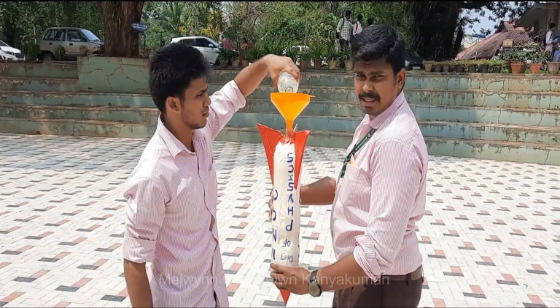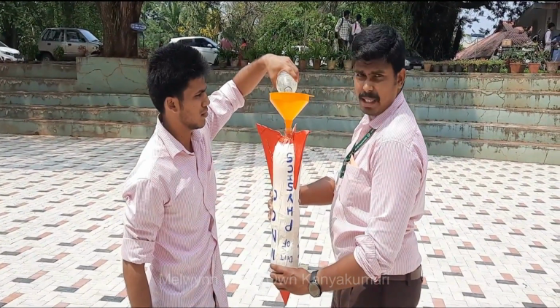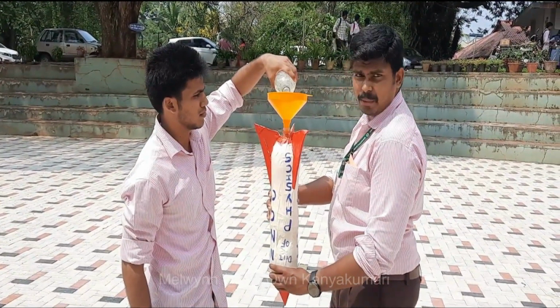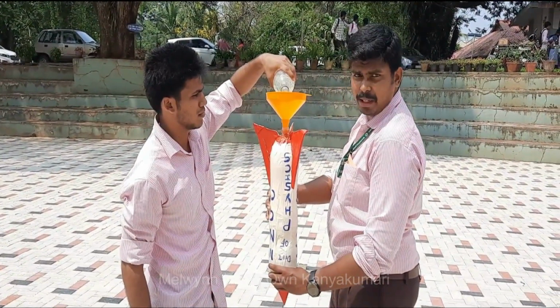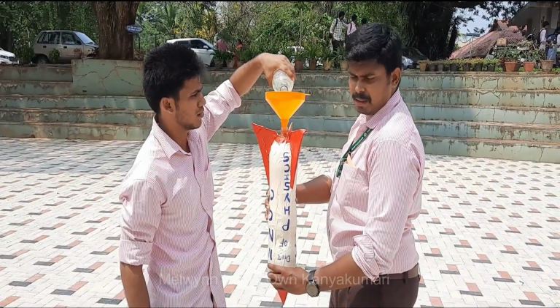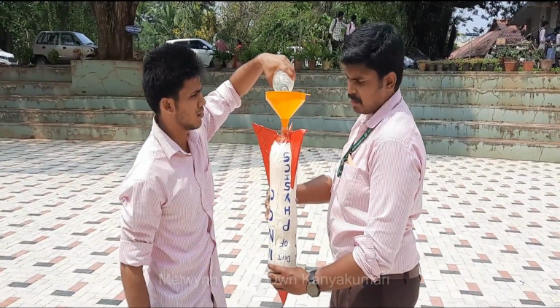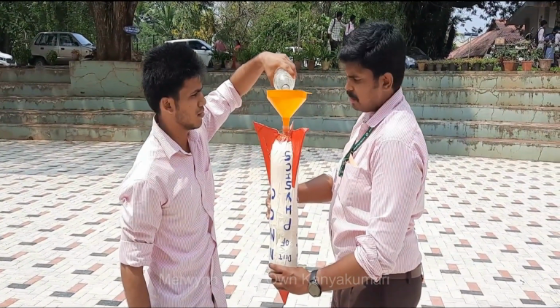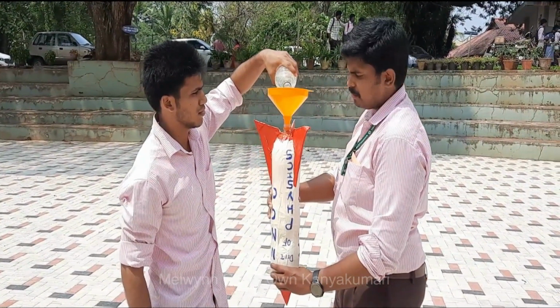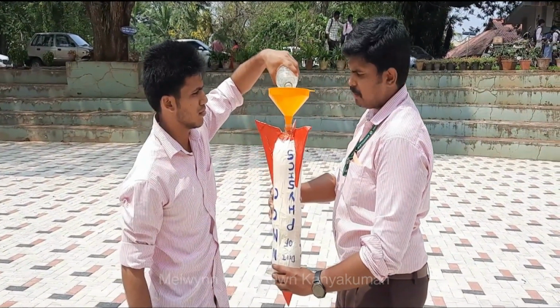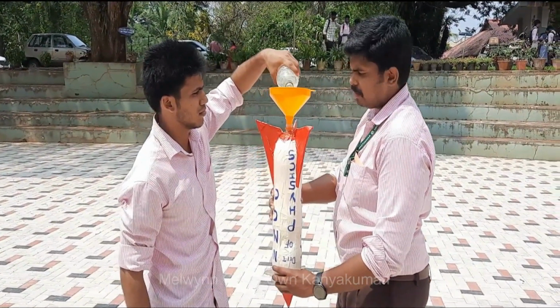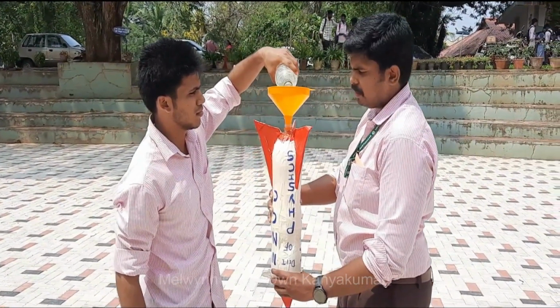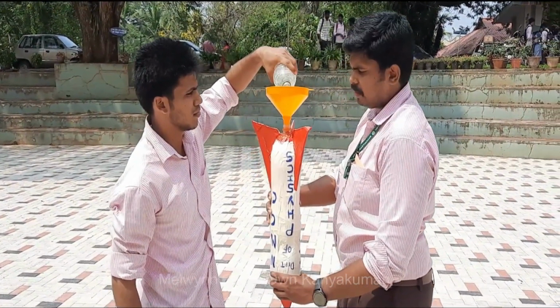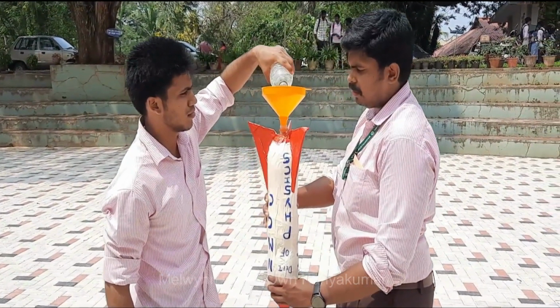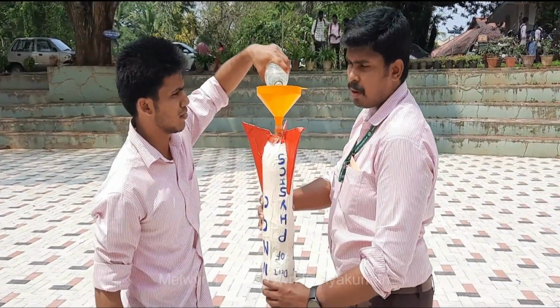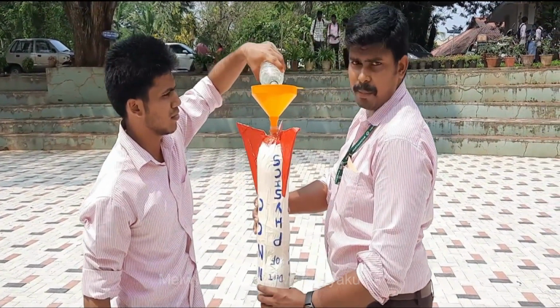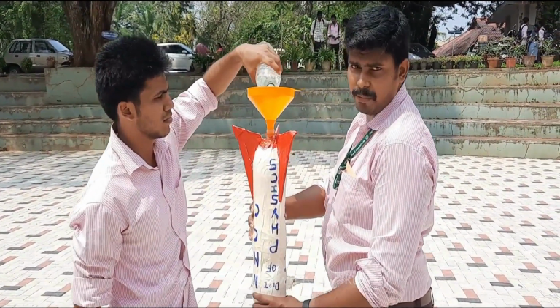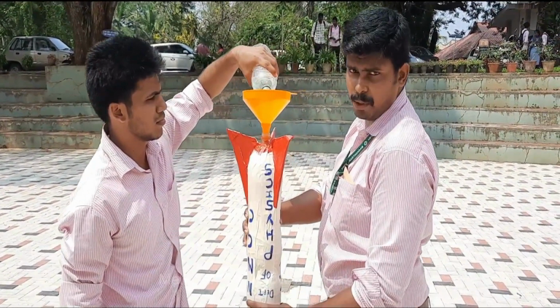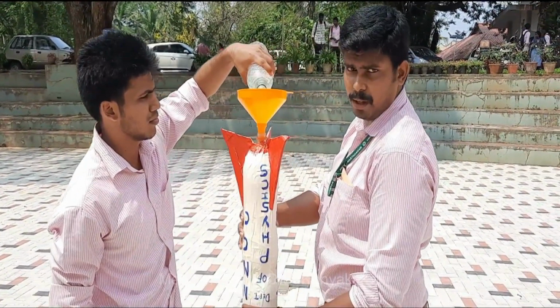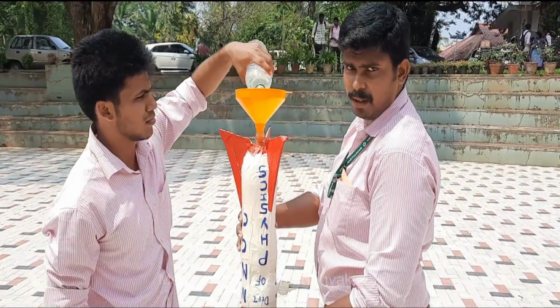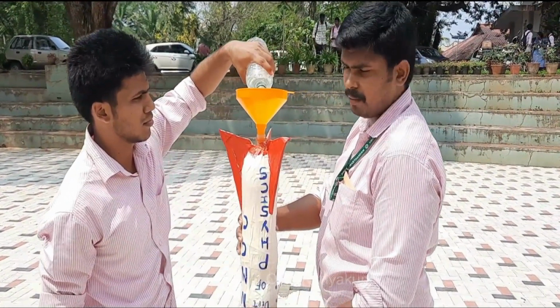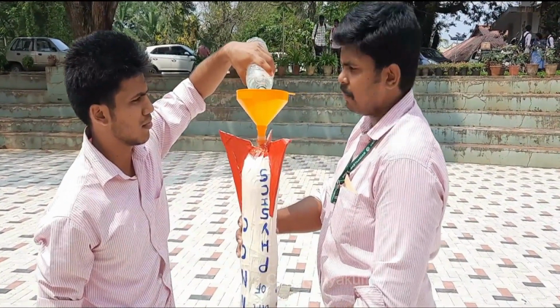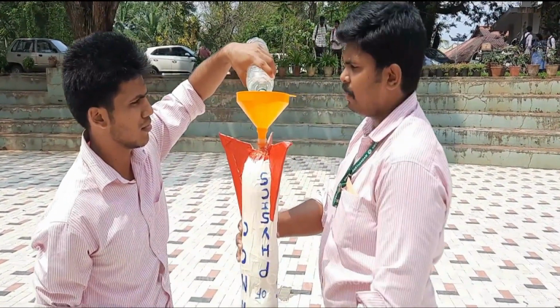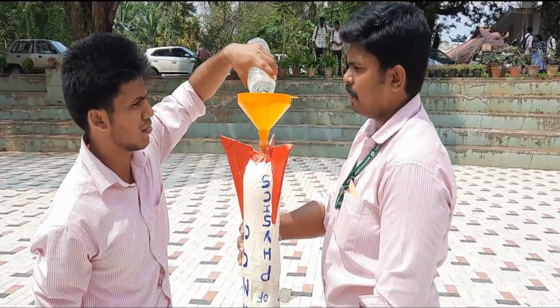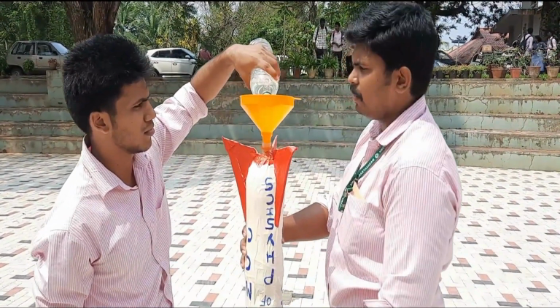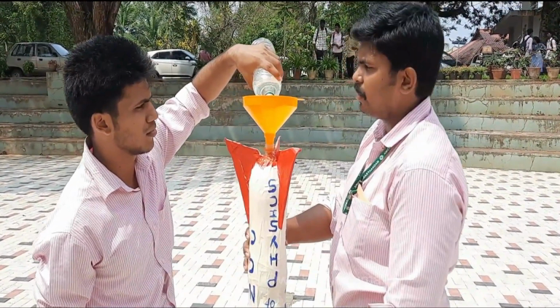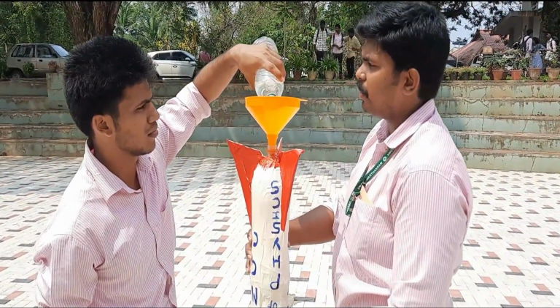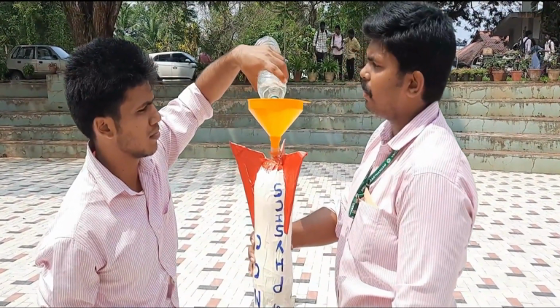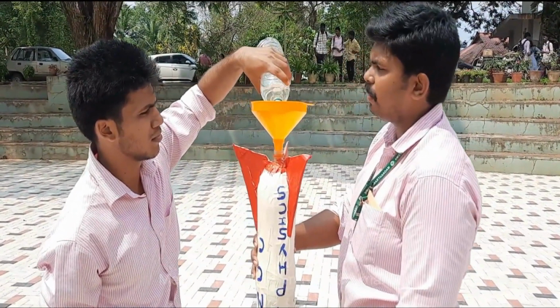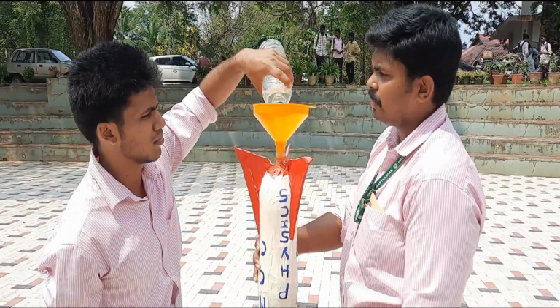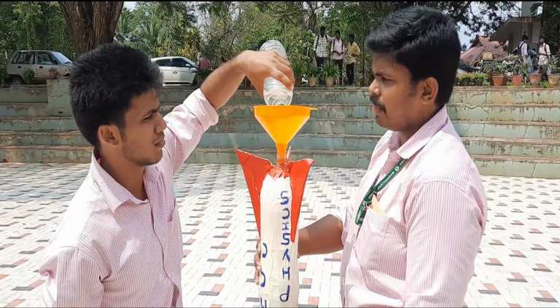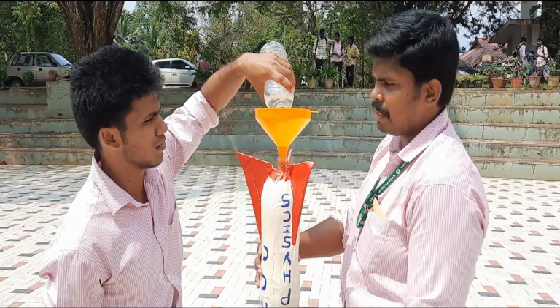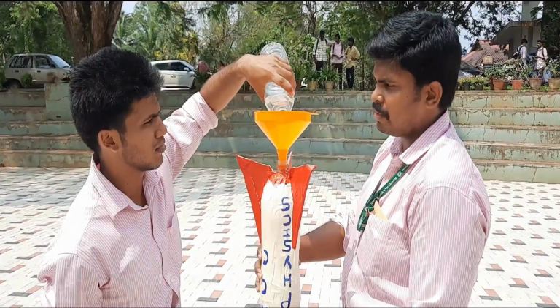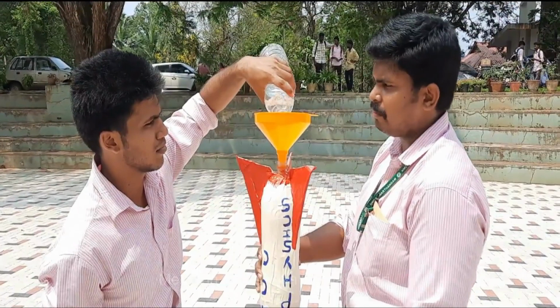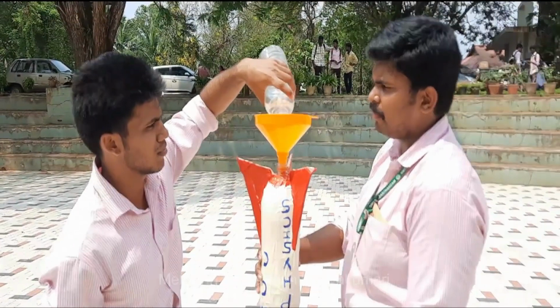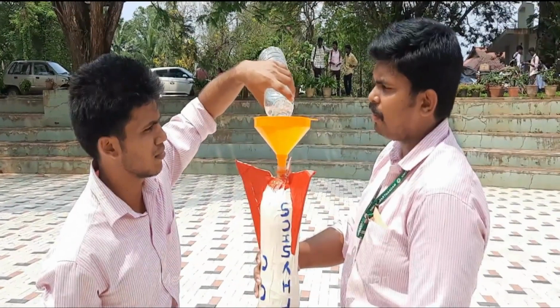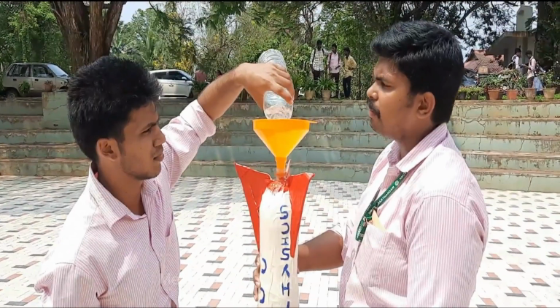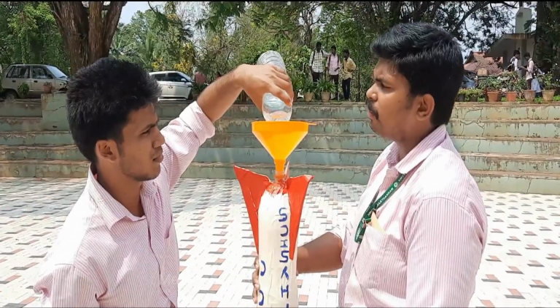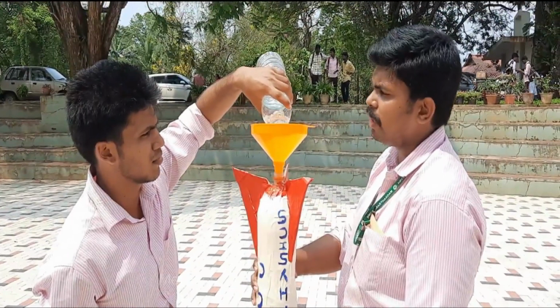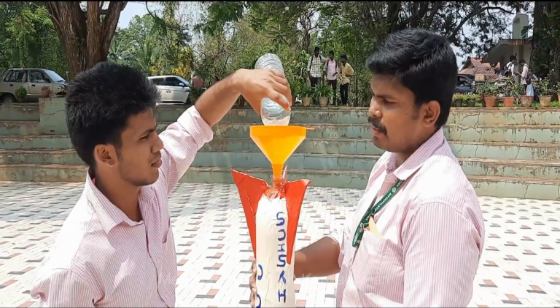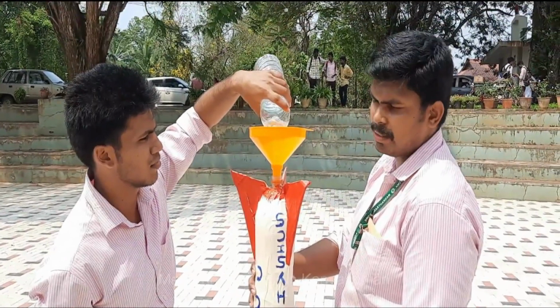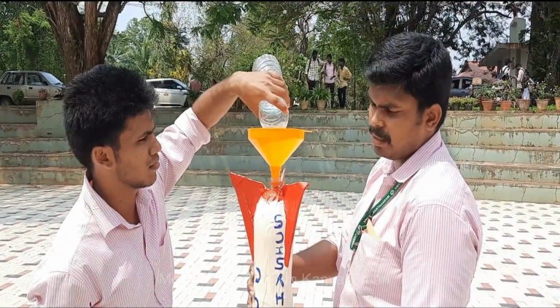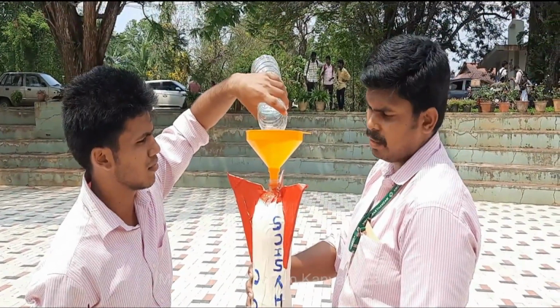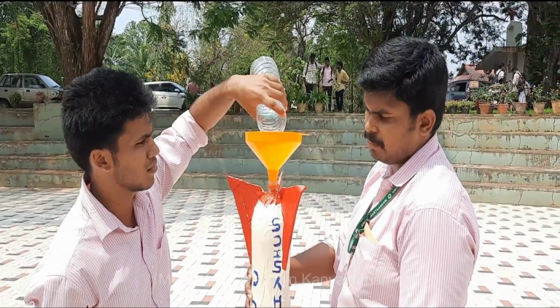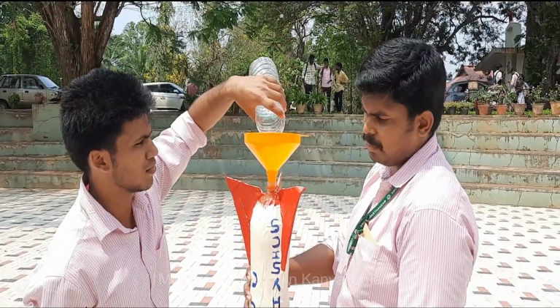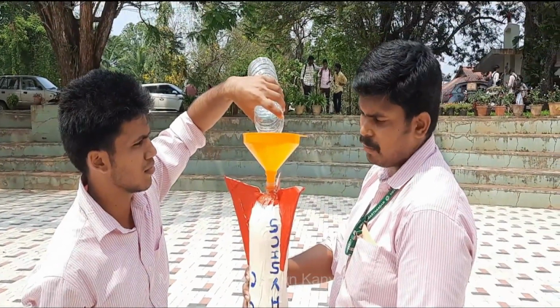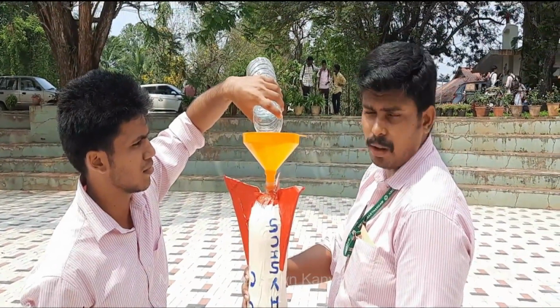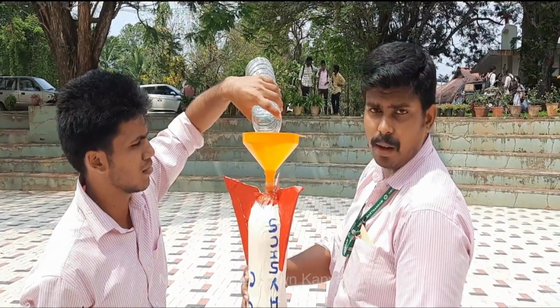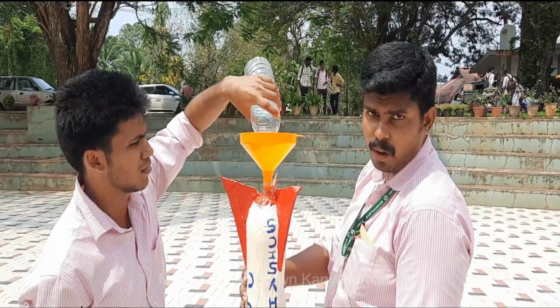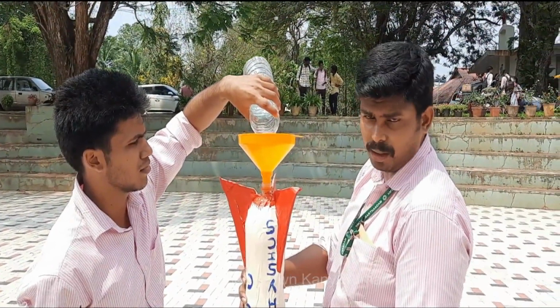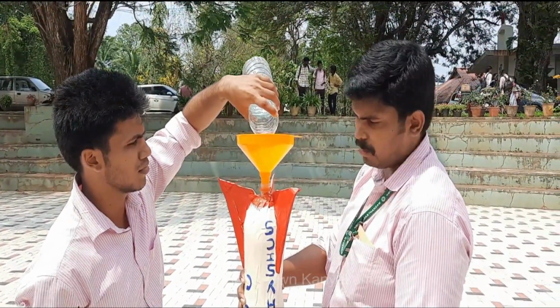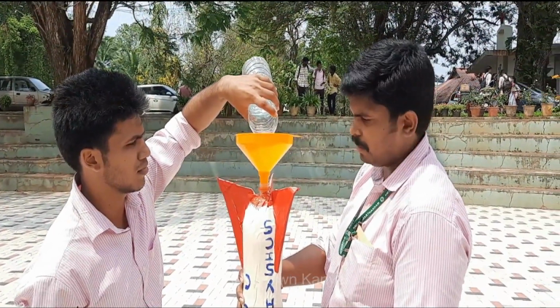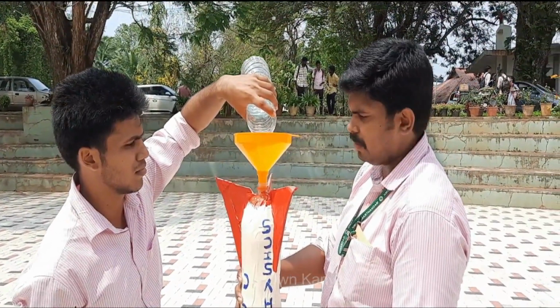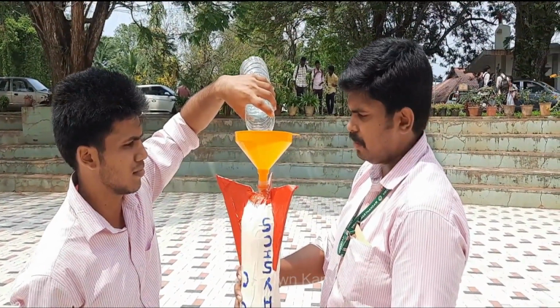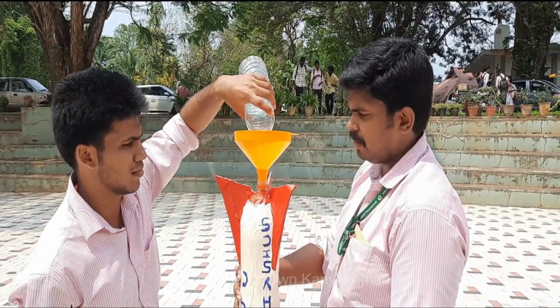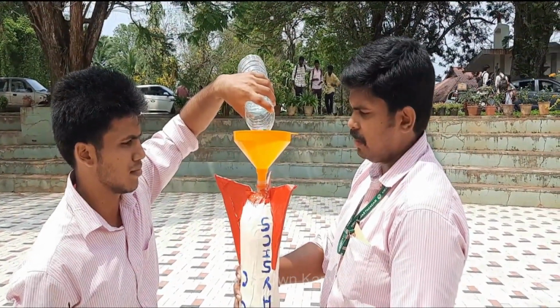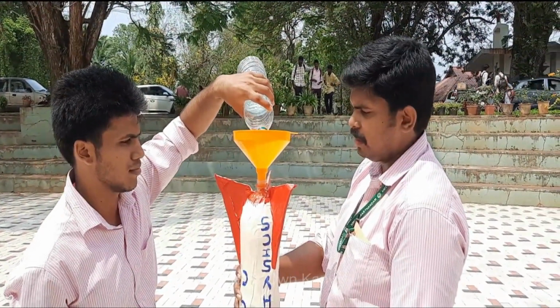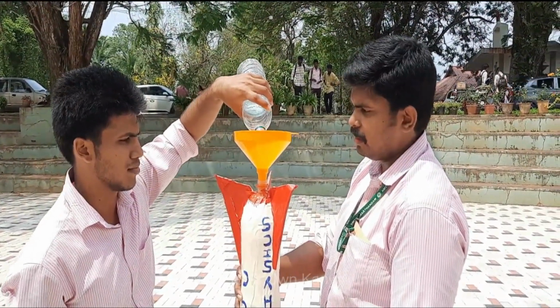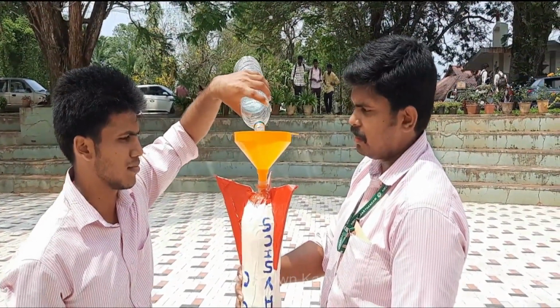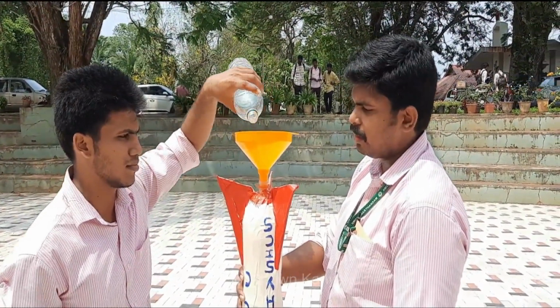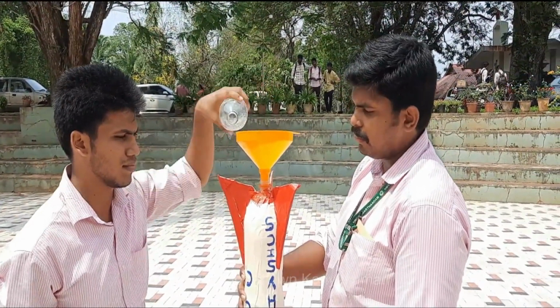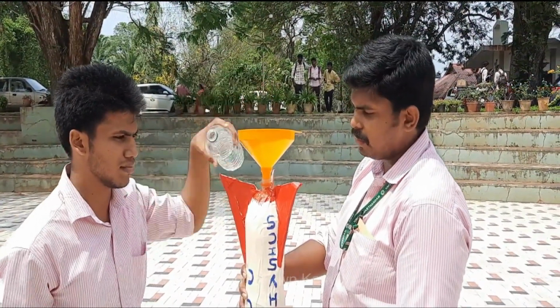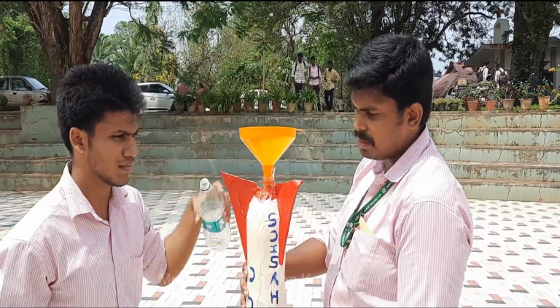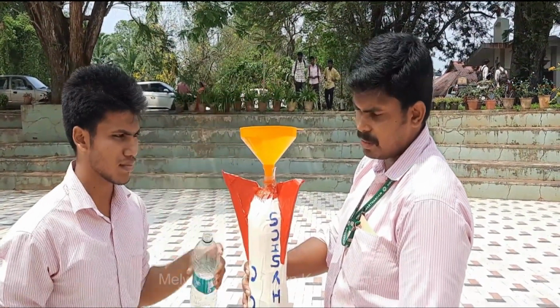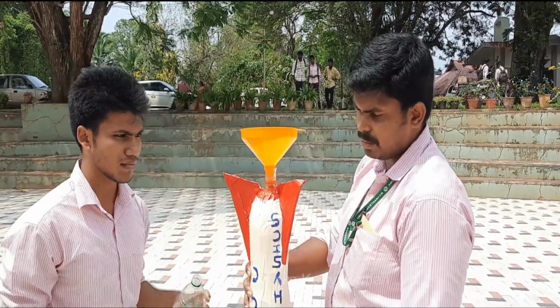This is how we load up the fuel. As I mentioned before, water is the fuel for our water rocket. So the fuel is set.